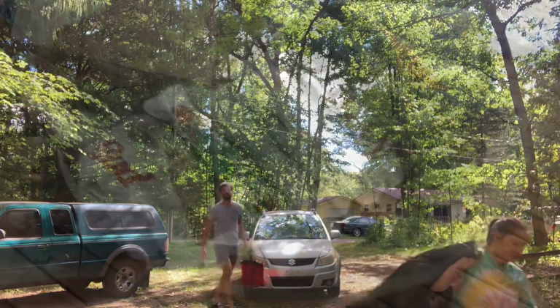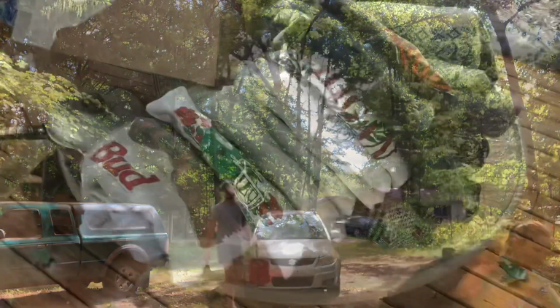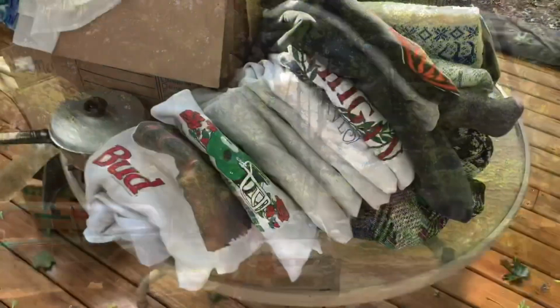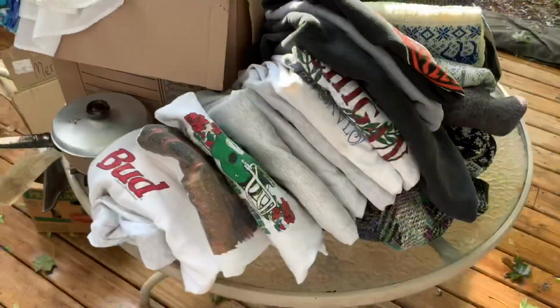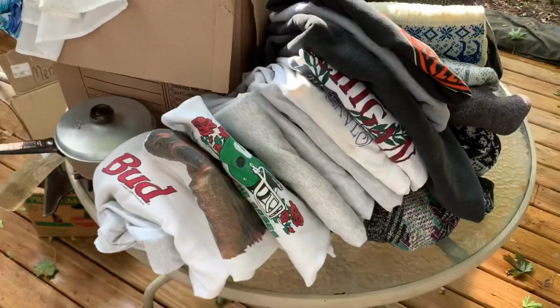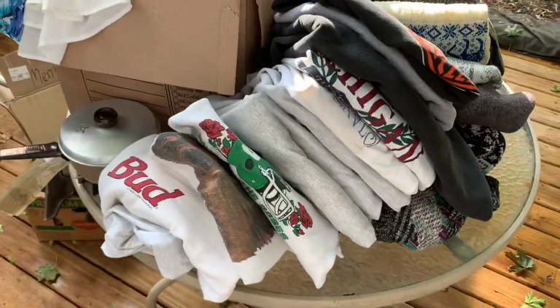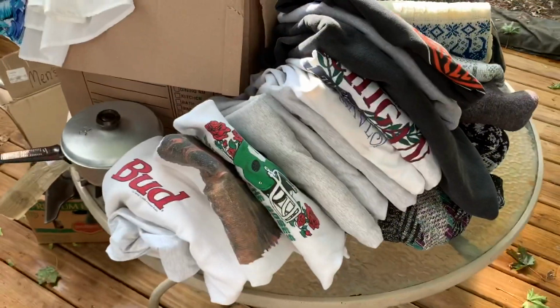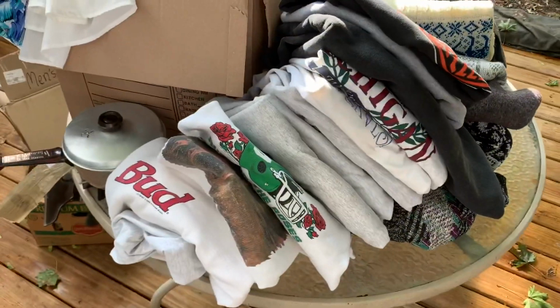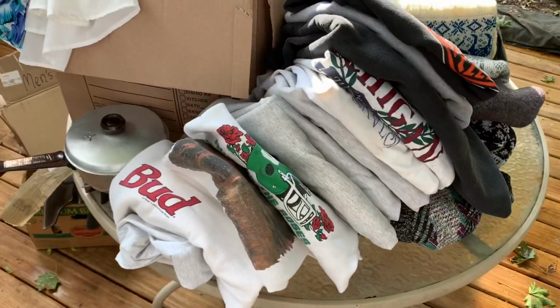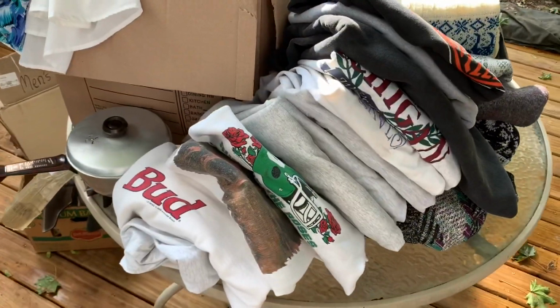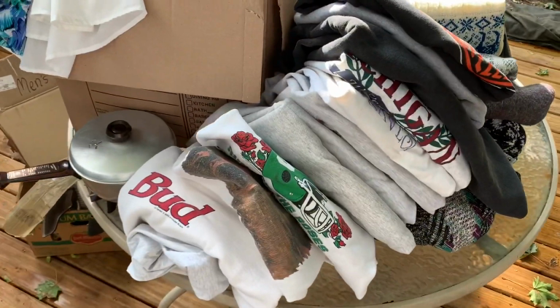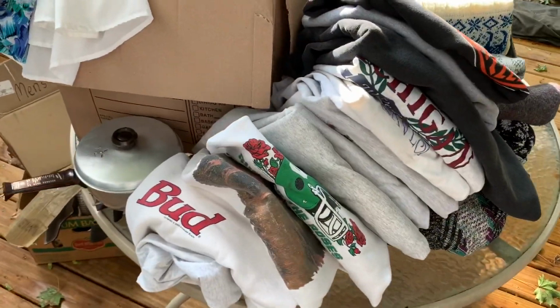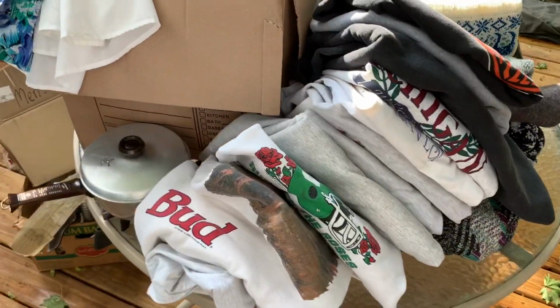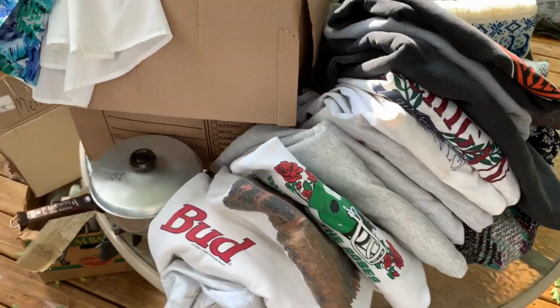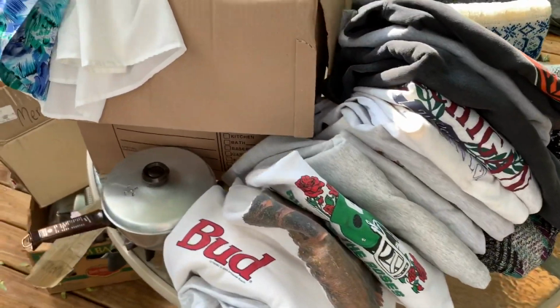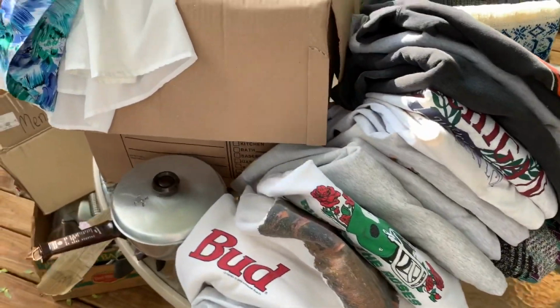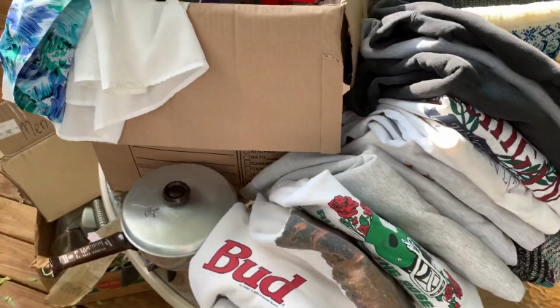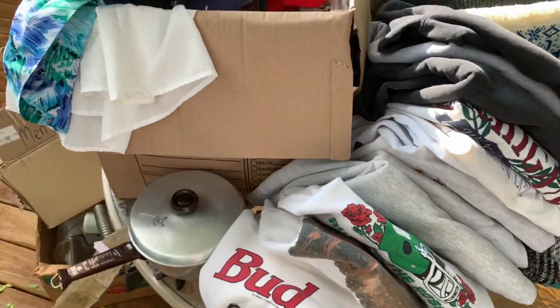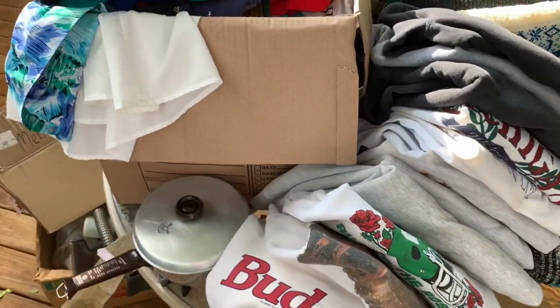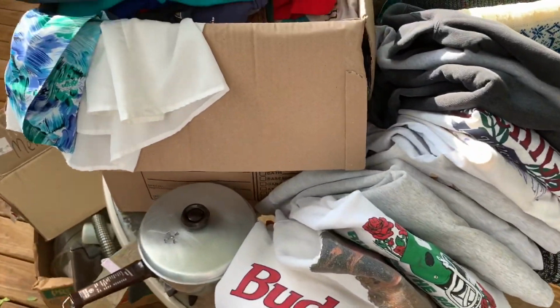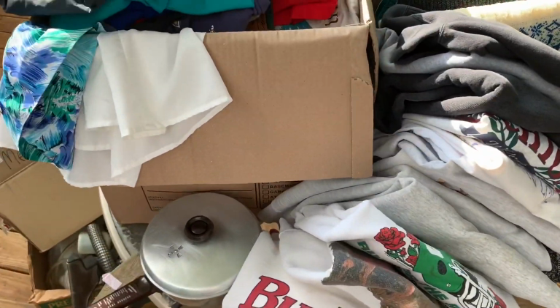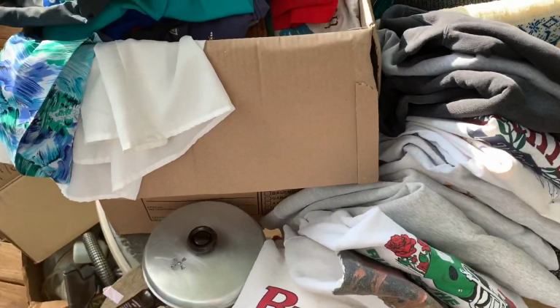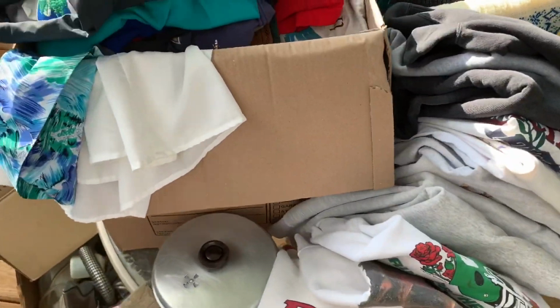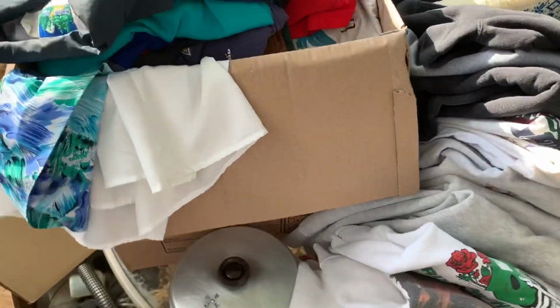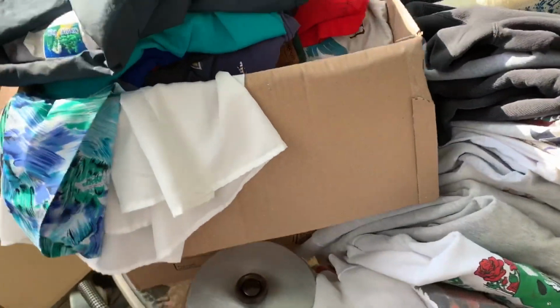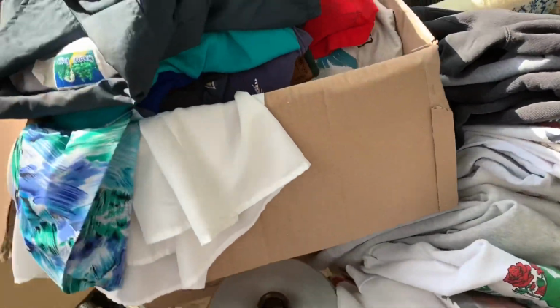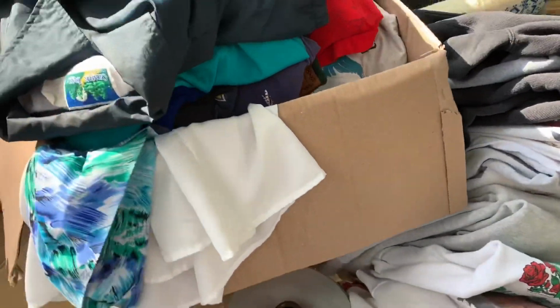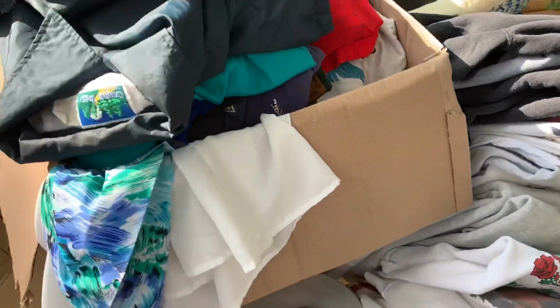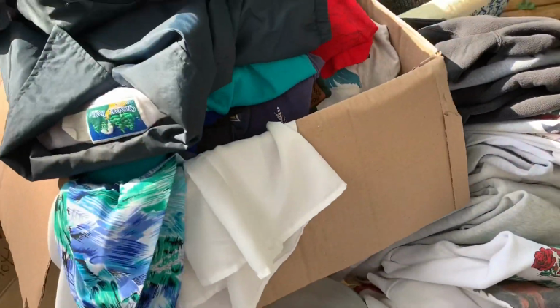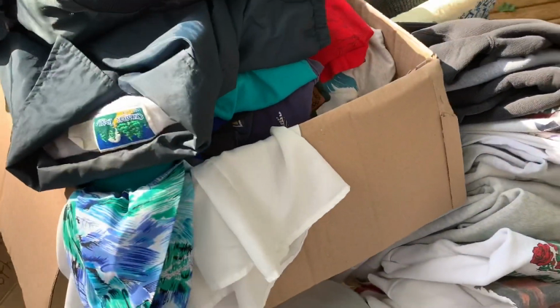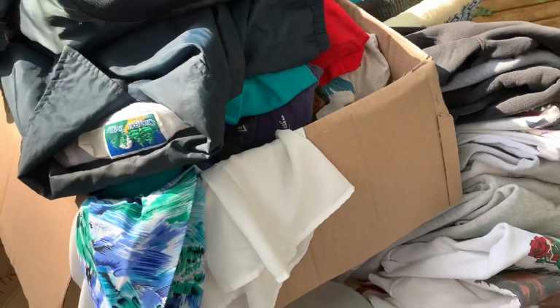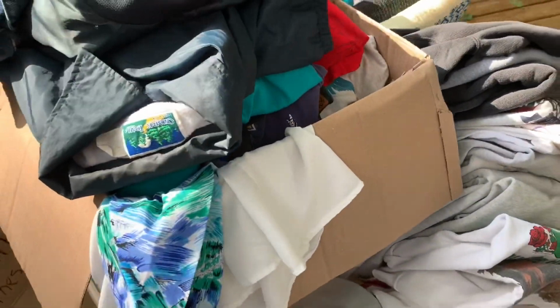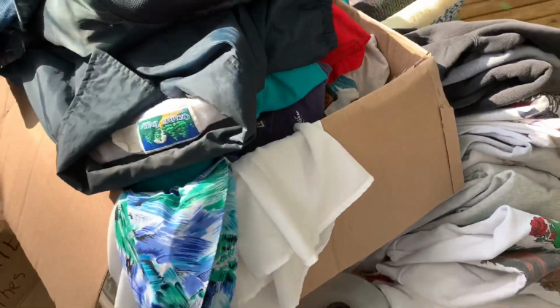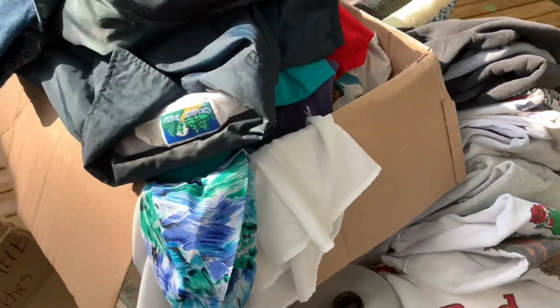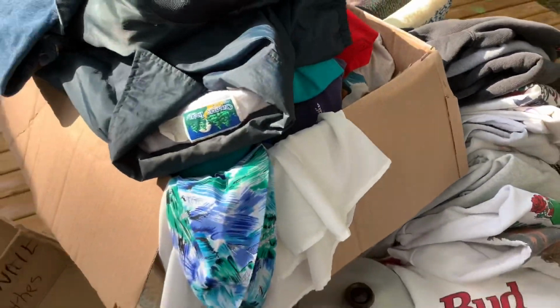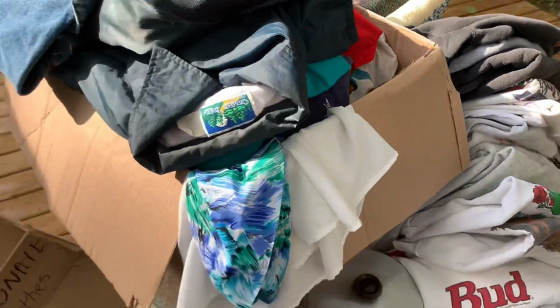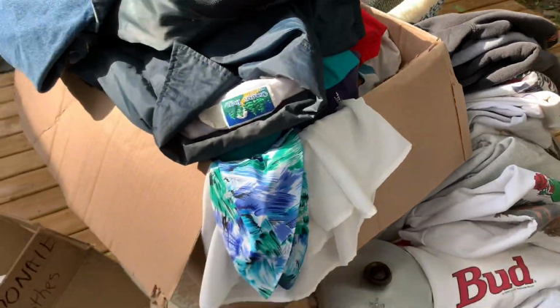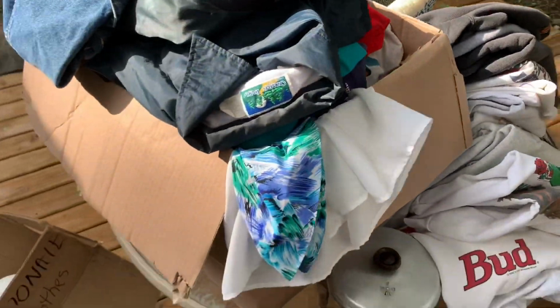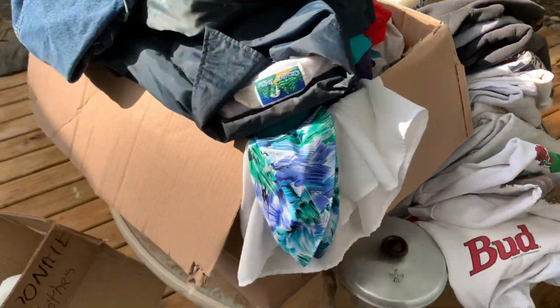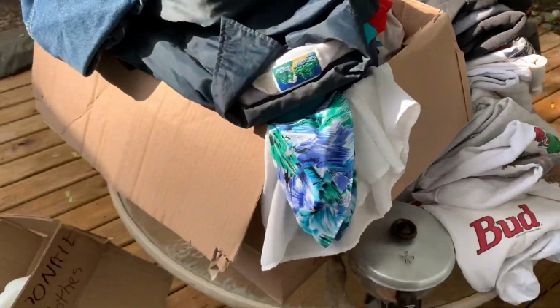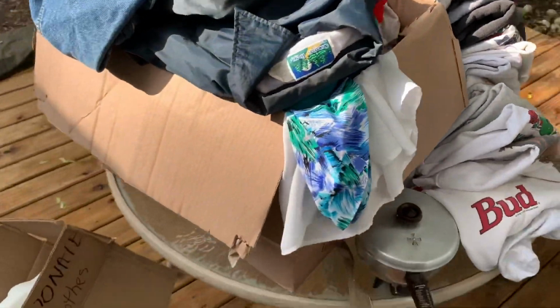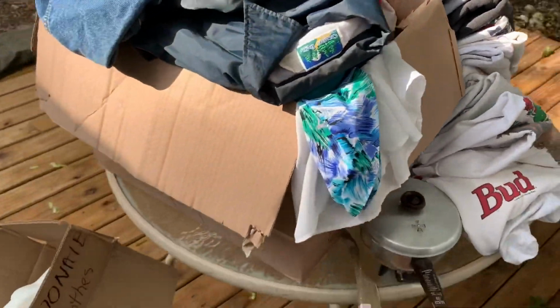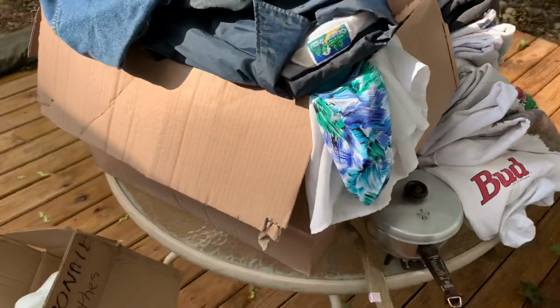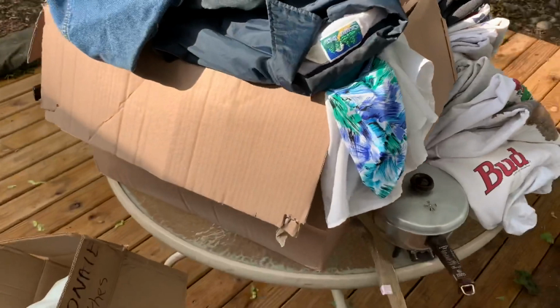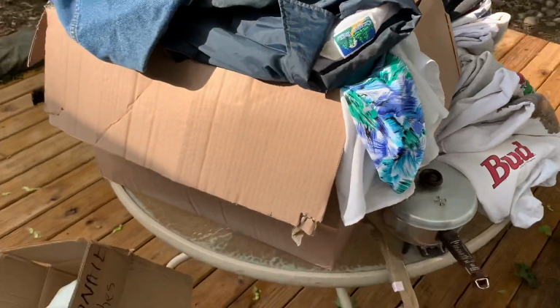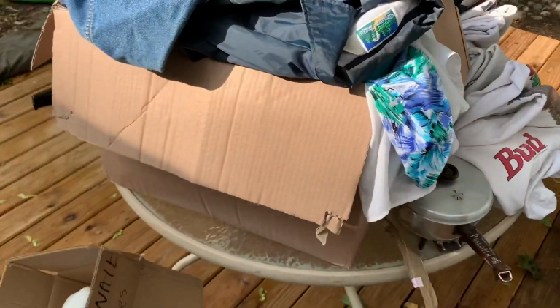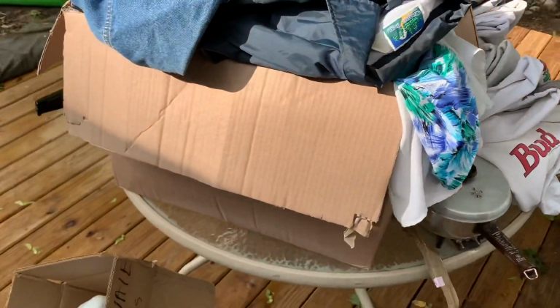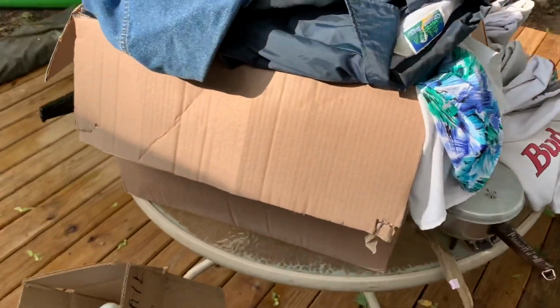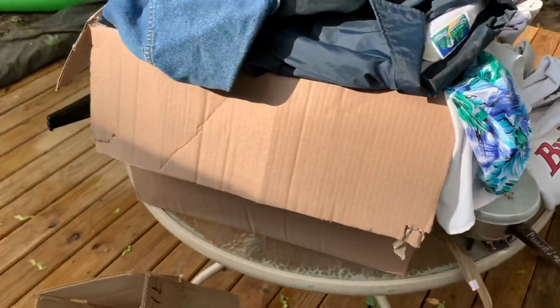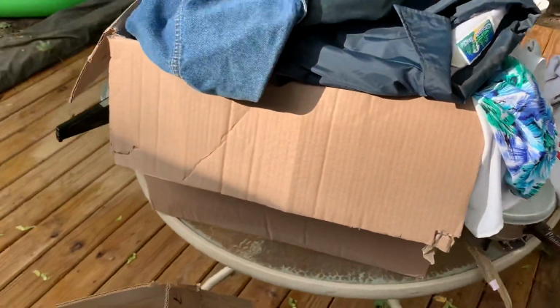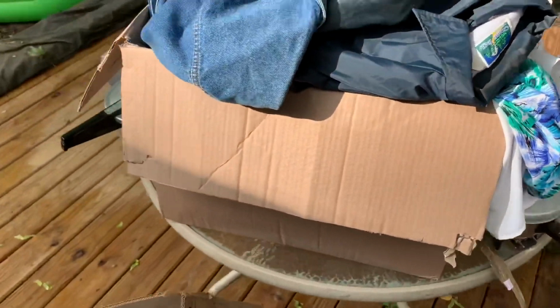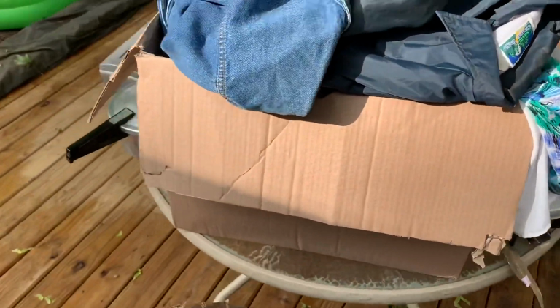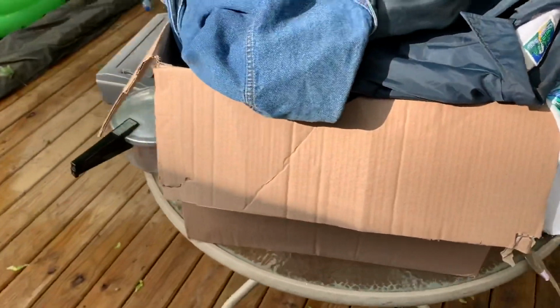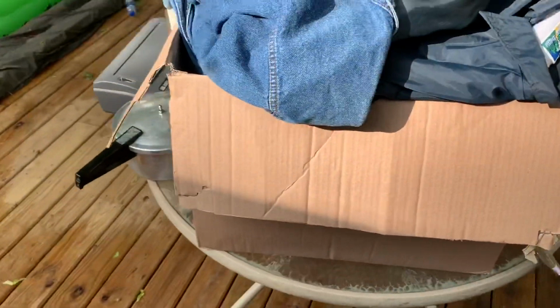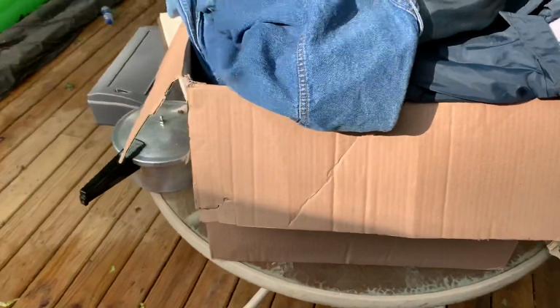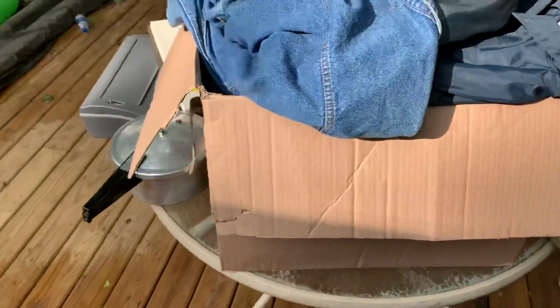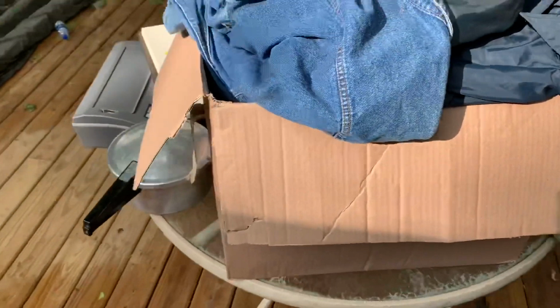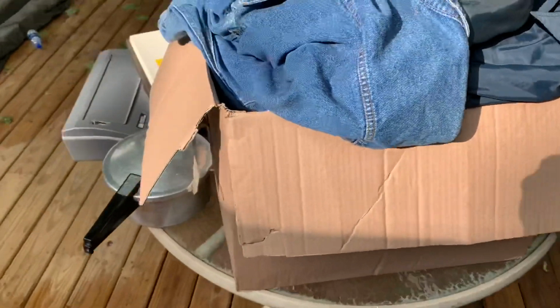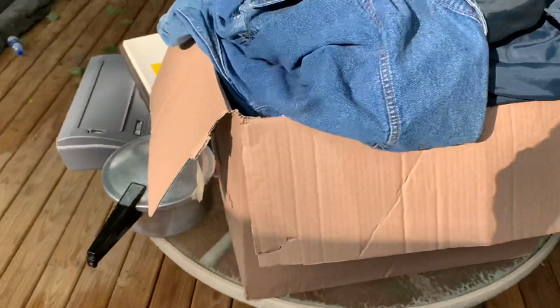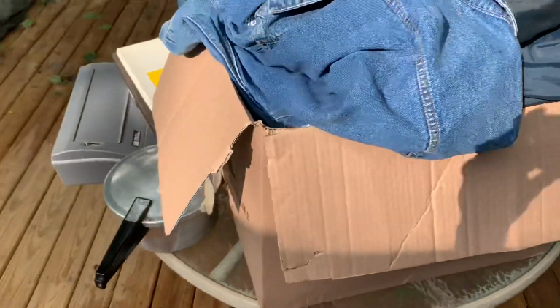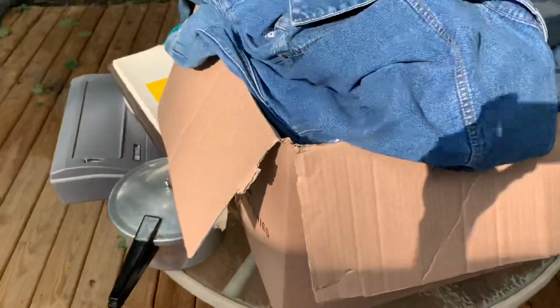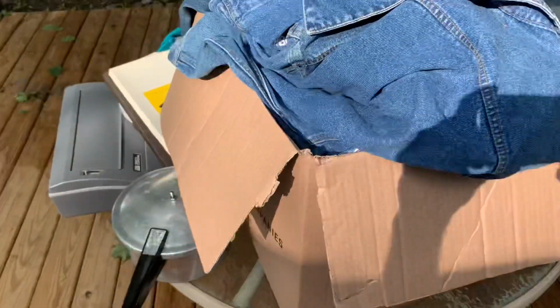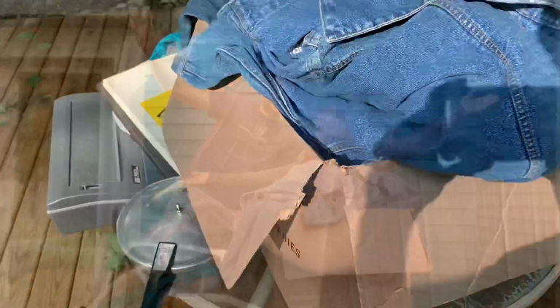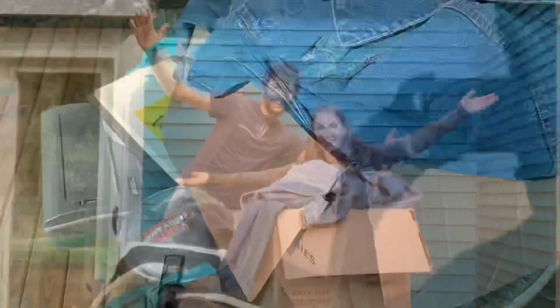This right here represents about 75% of what we got last weekend at that haul. Time to find out what we got.